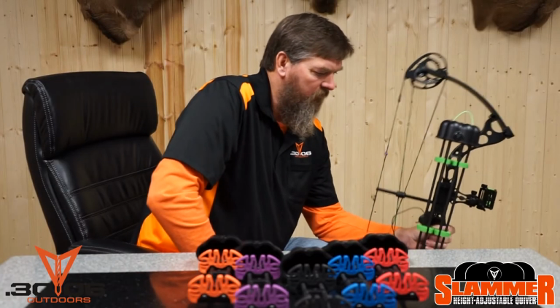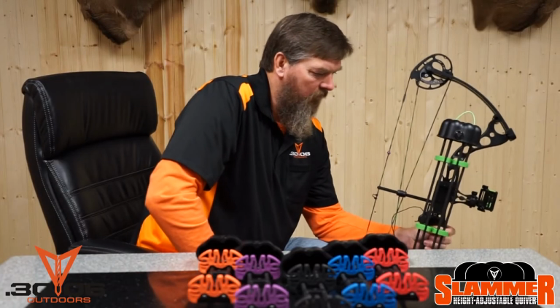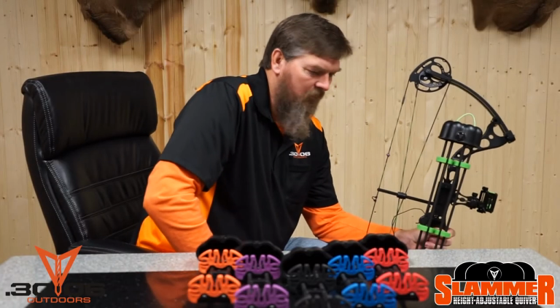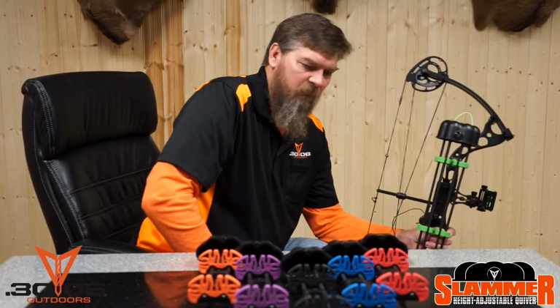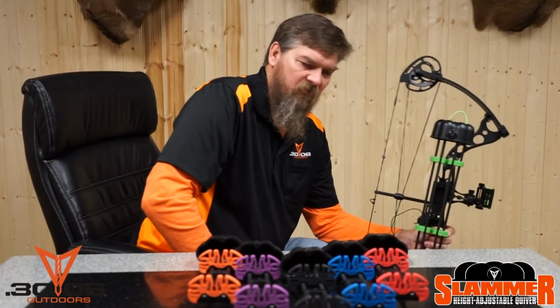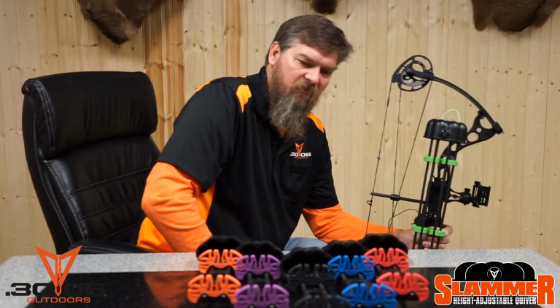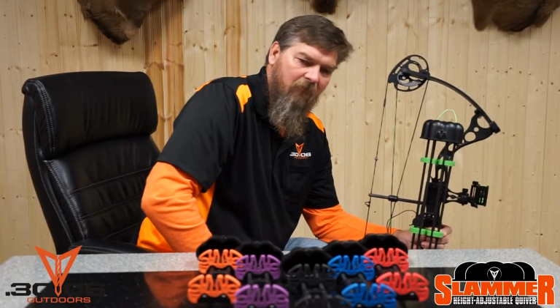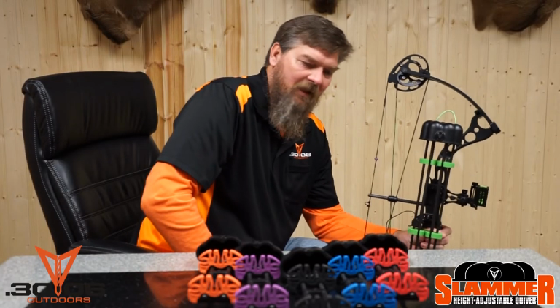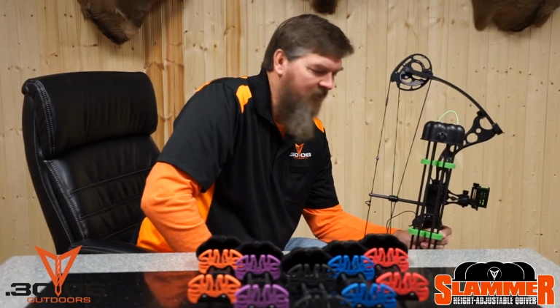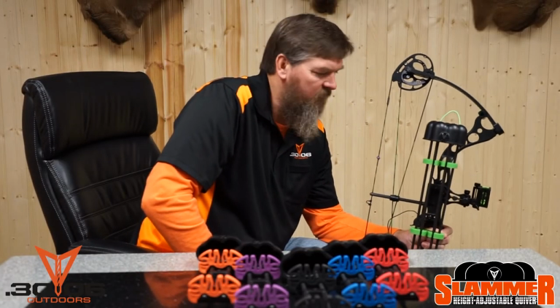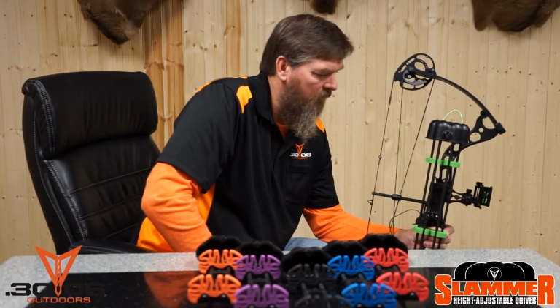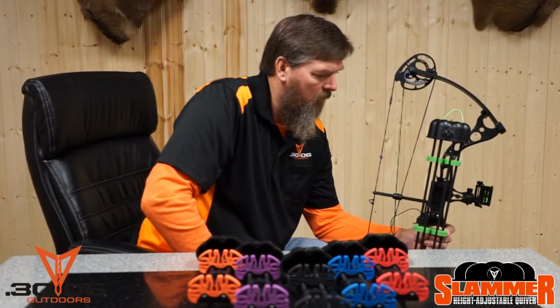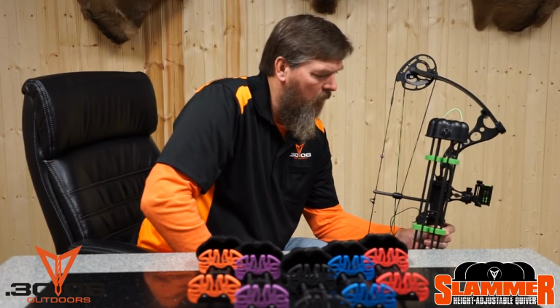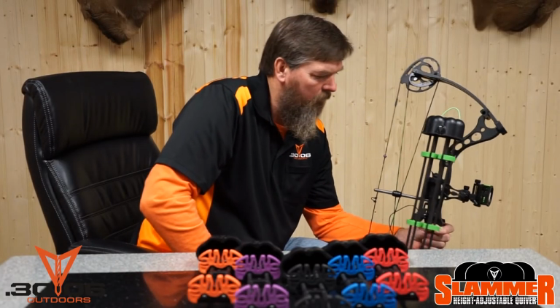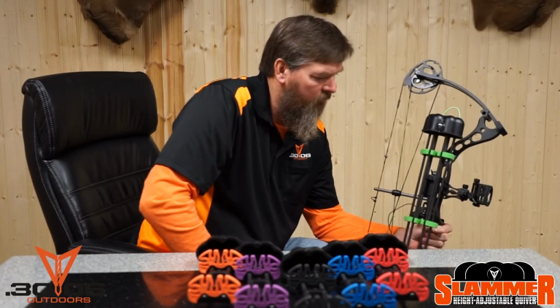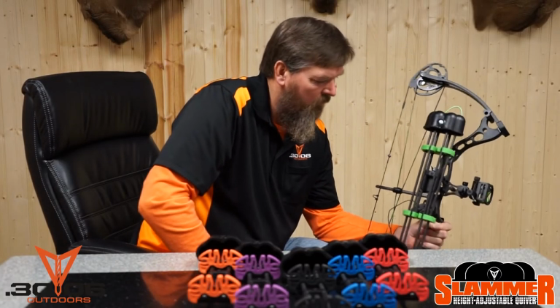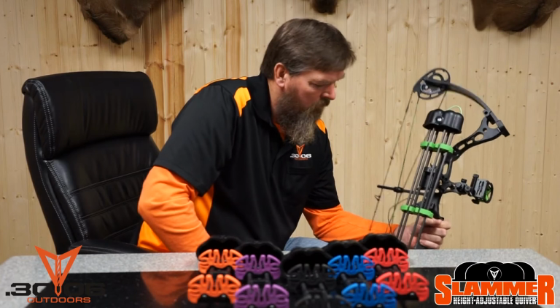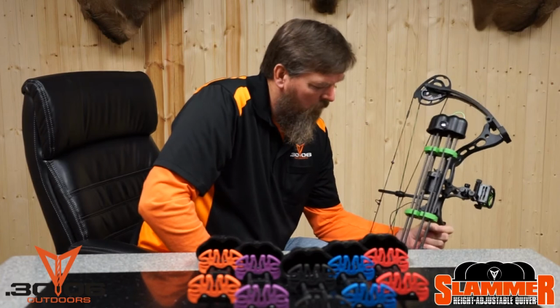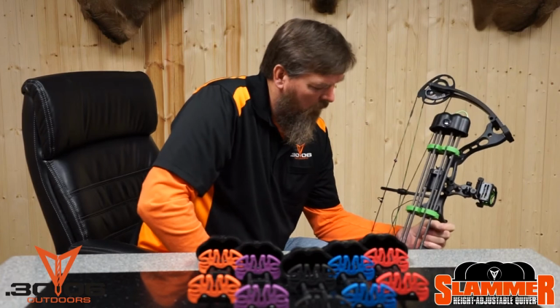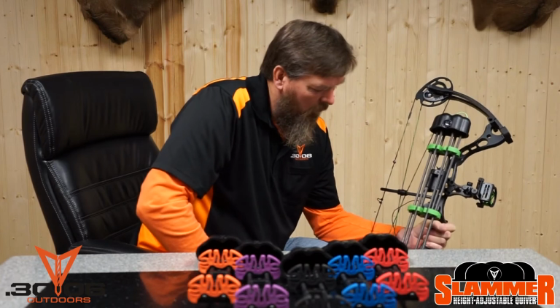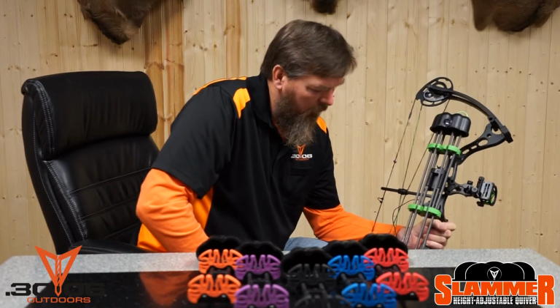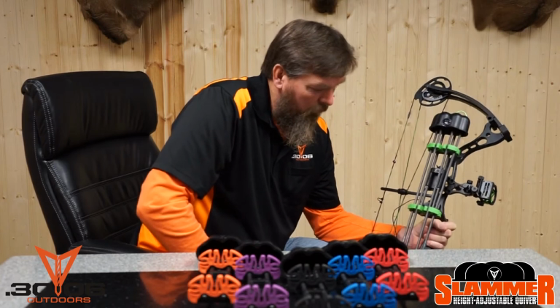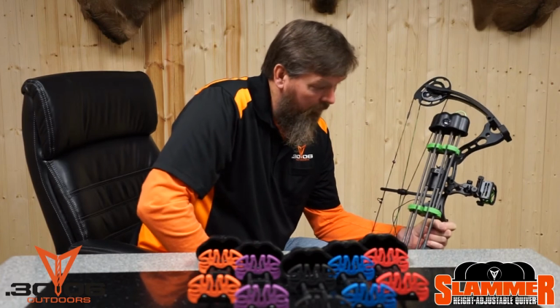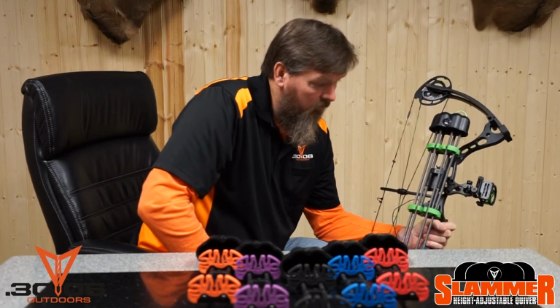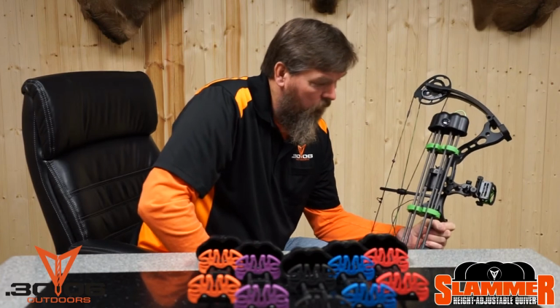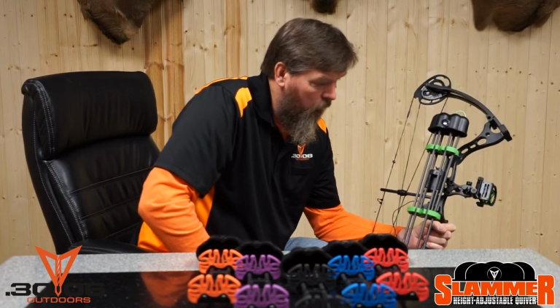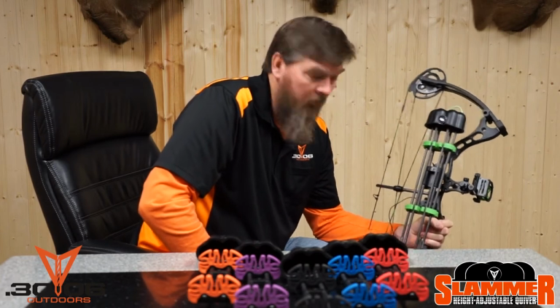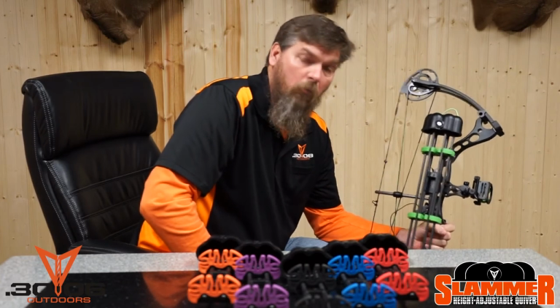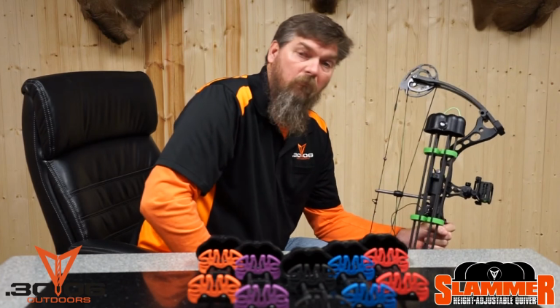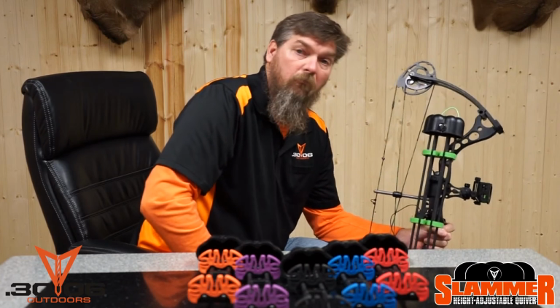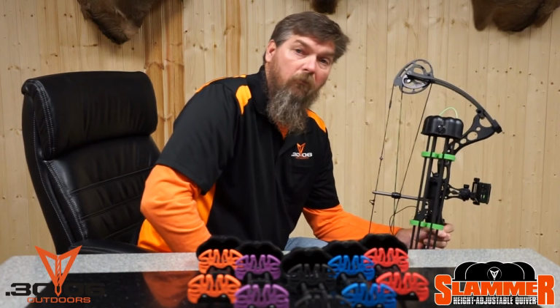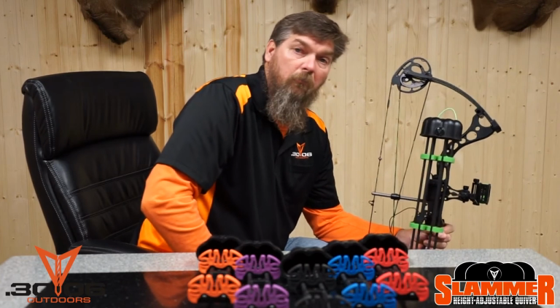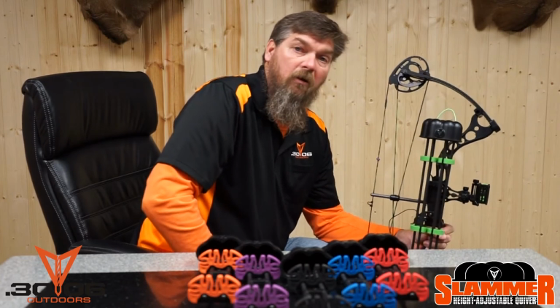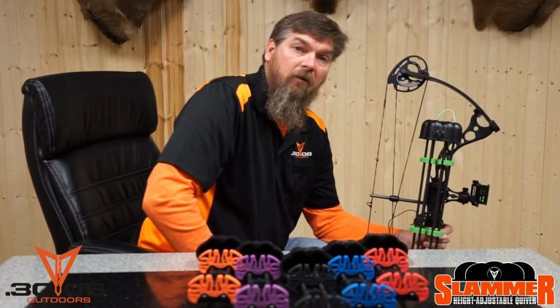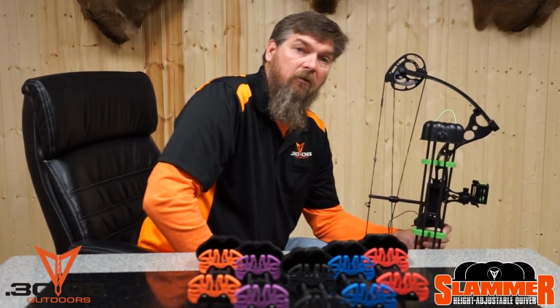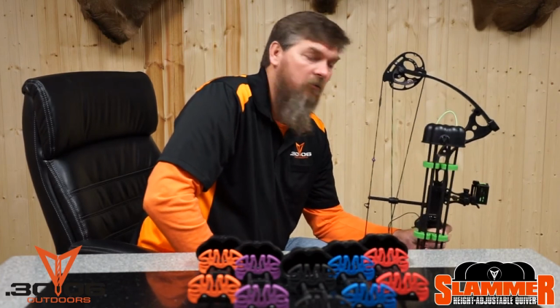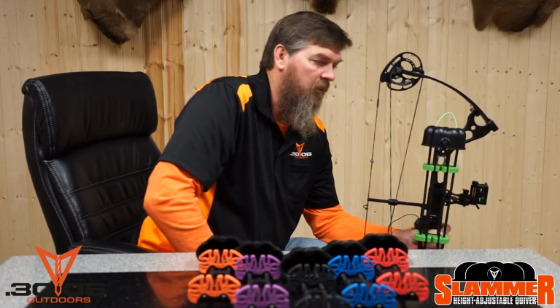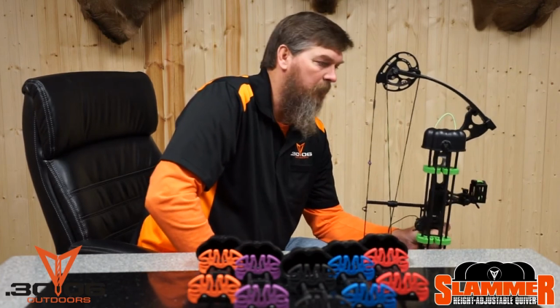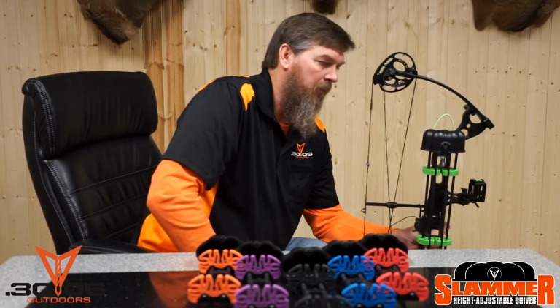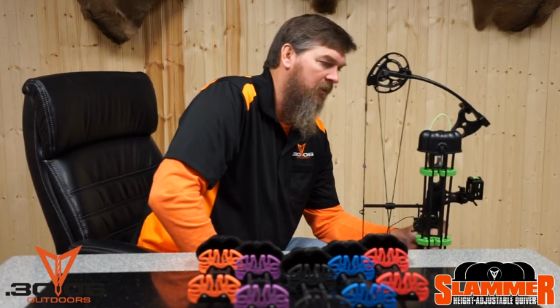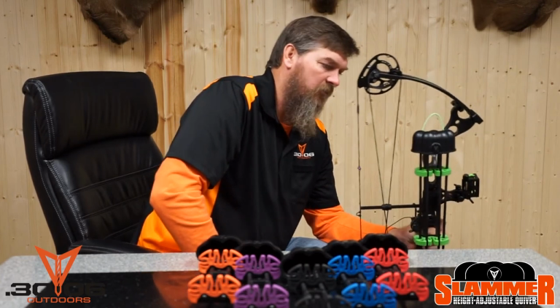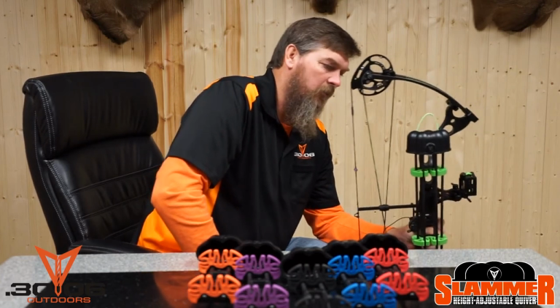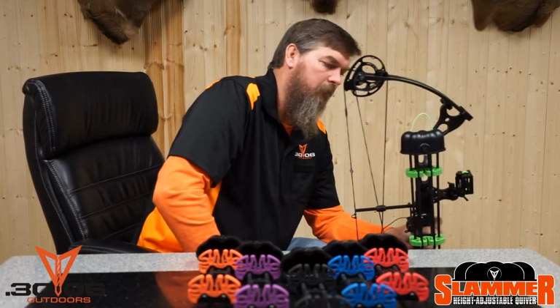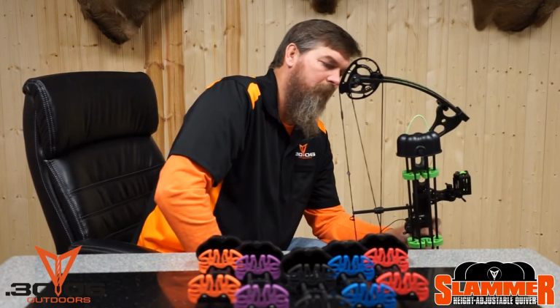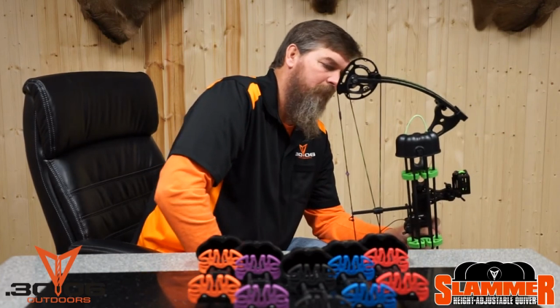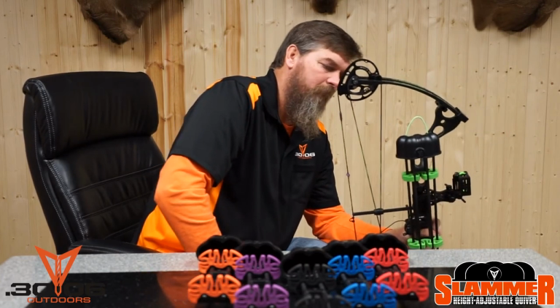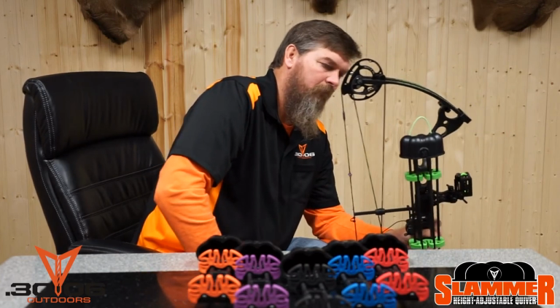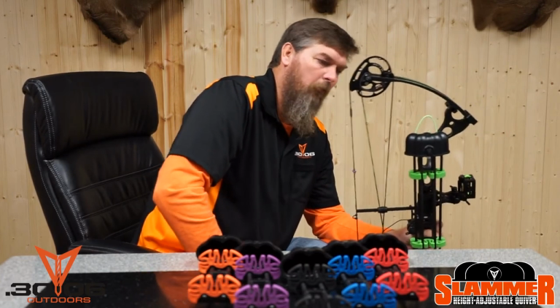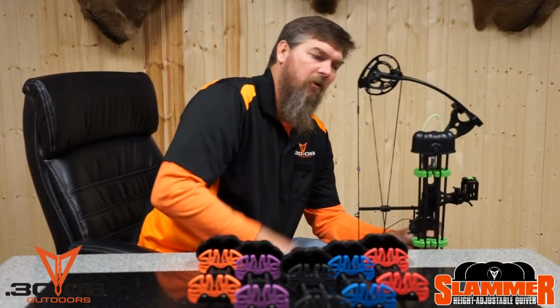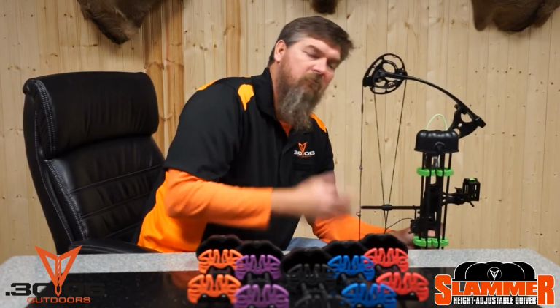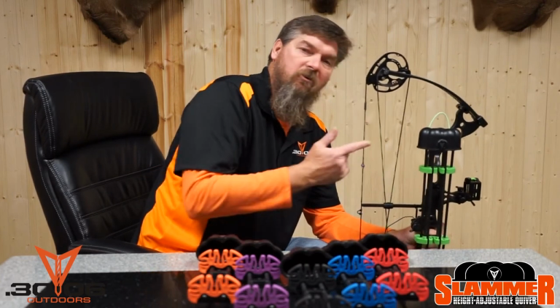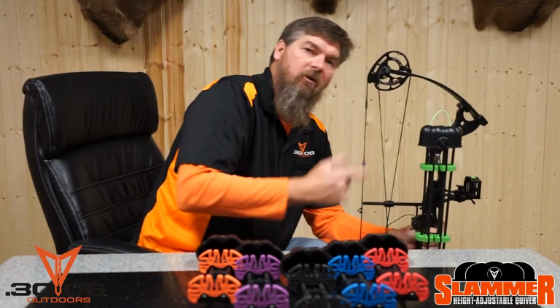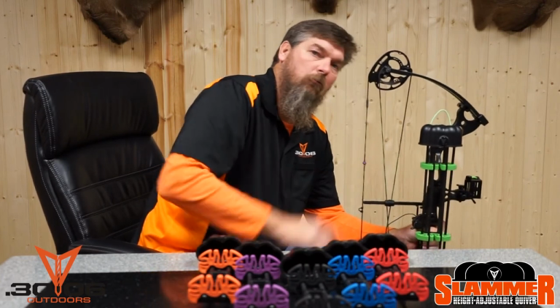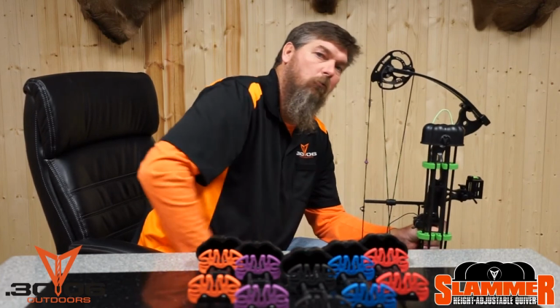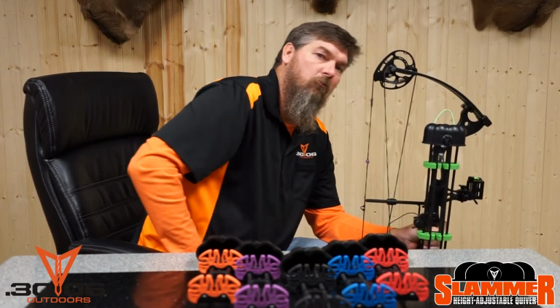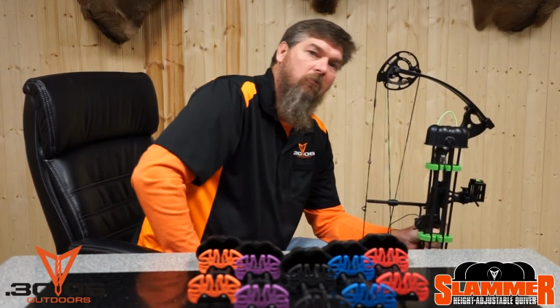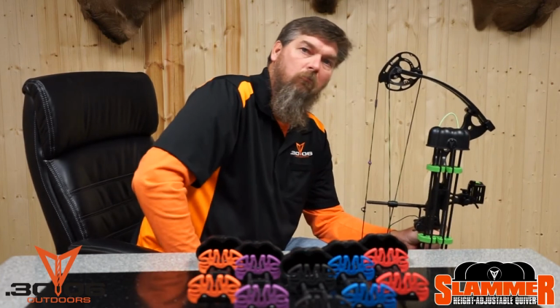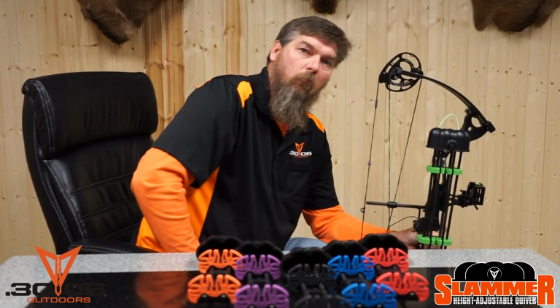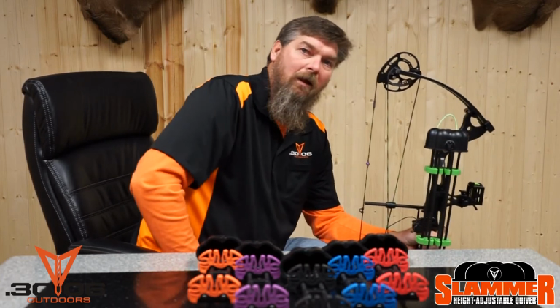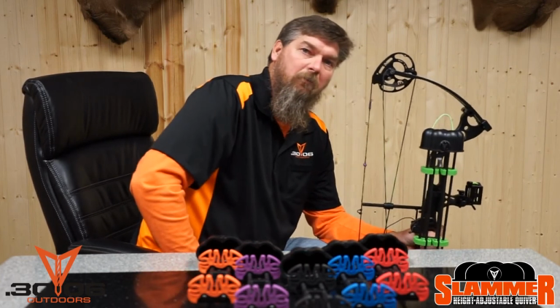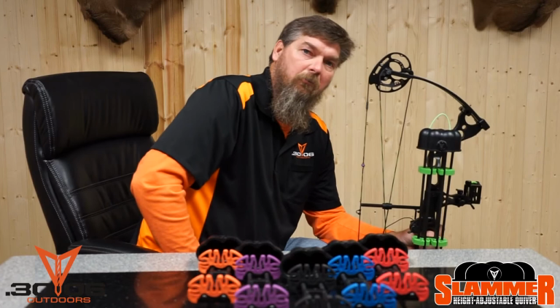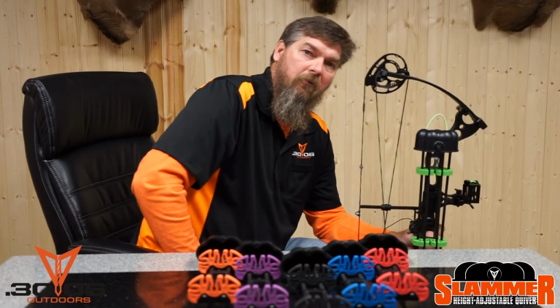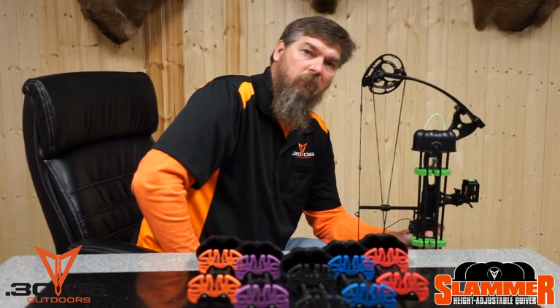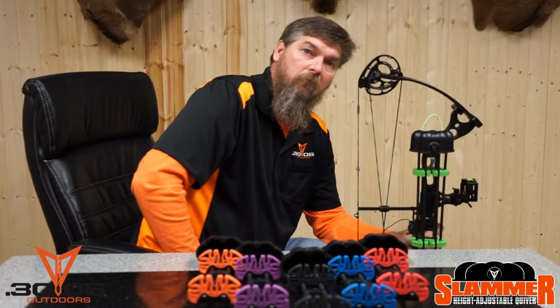It comes in seven accent colors. Great quiver for the money, can't pass it up. 30-06 Outdoors — we're happy with this one.